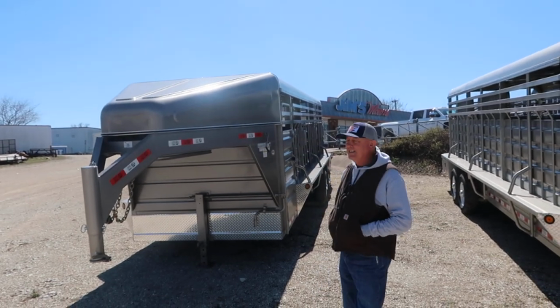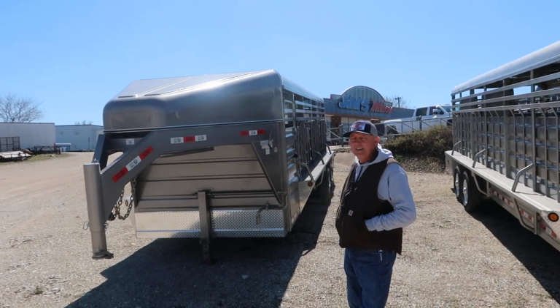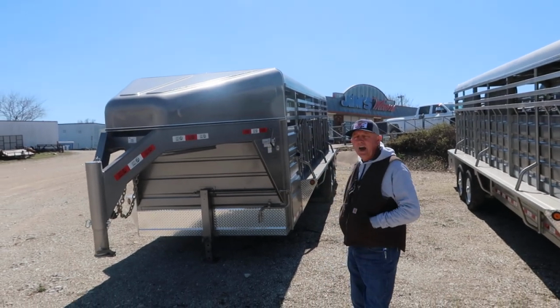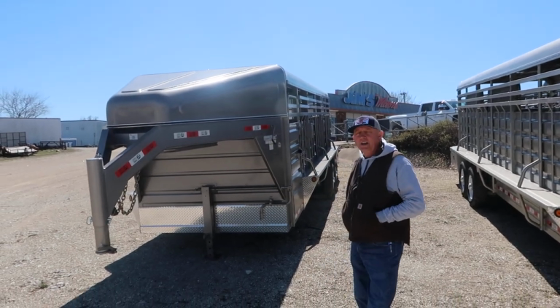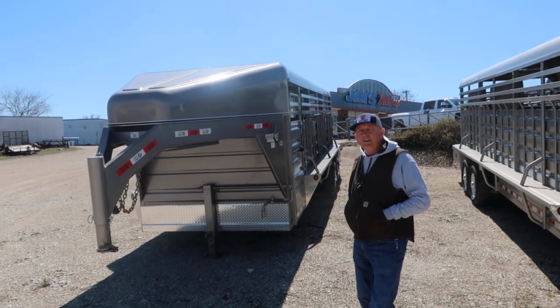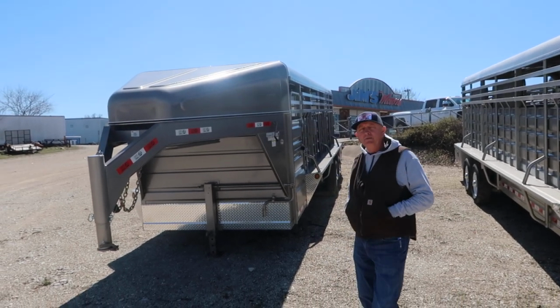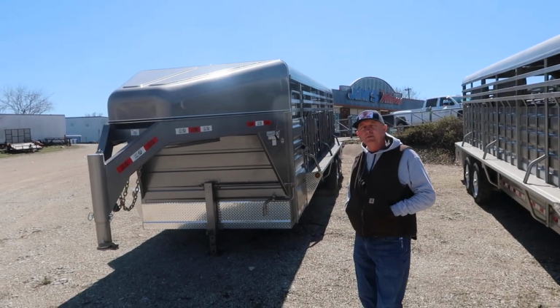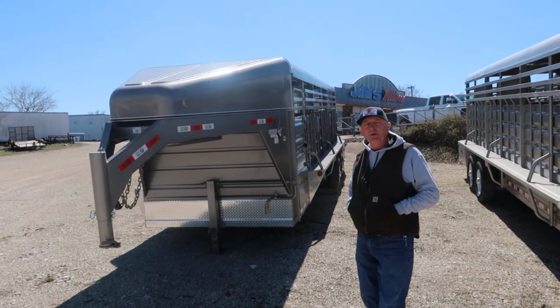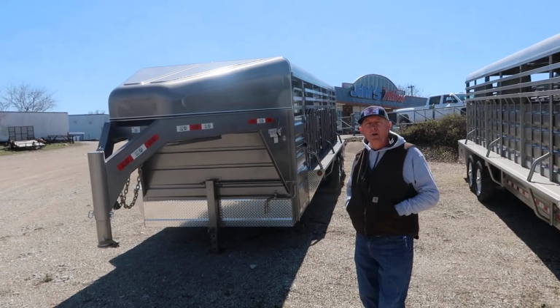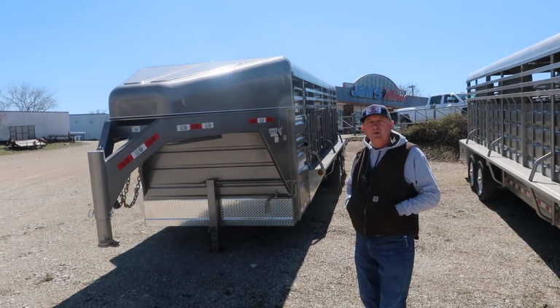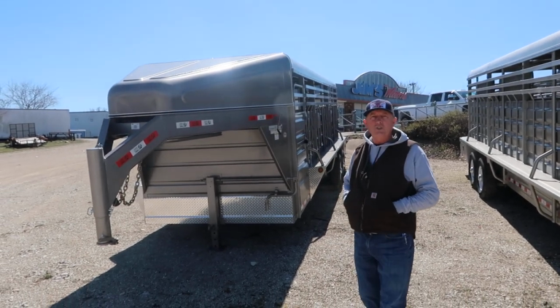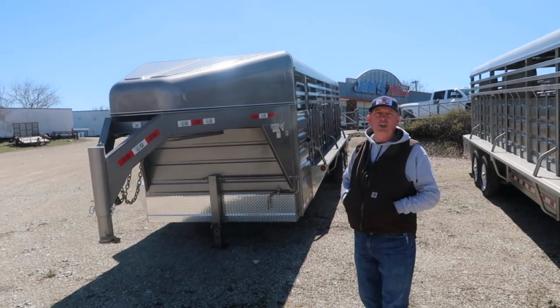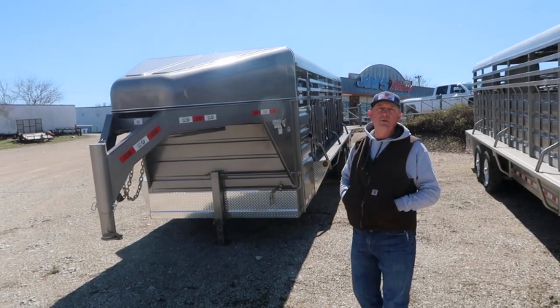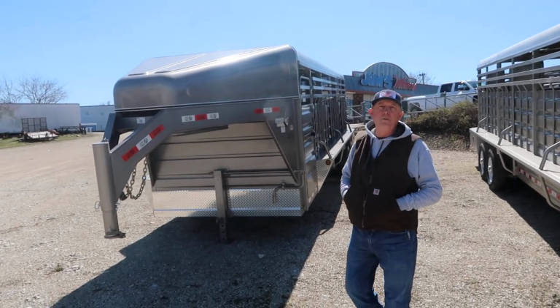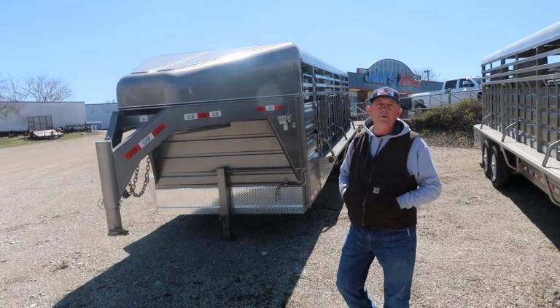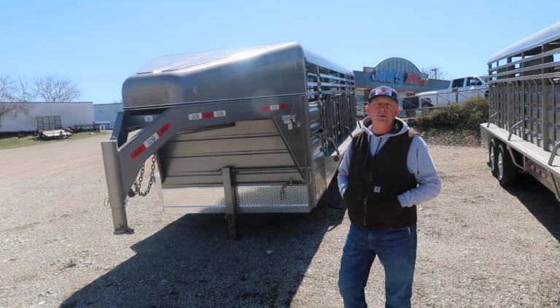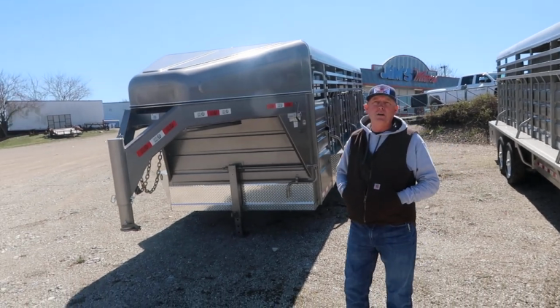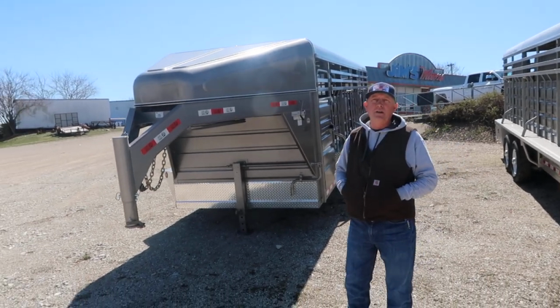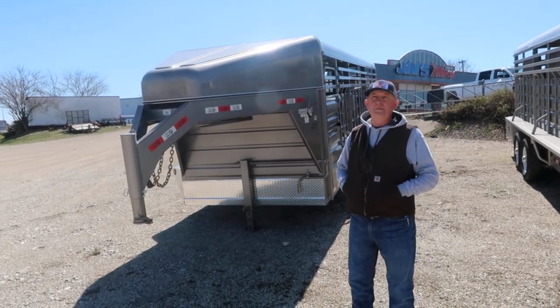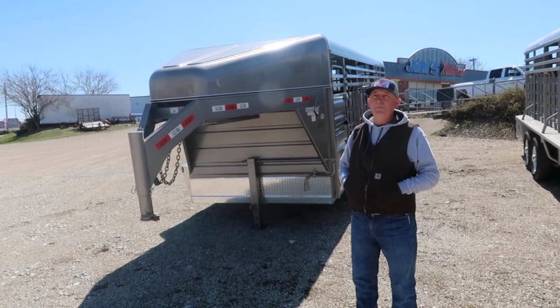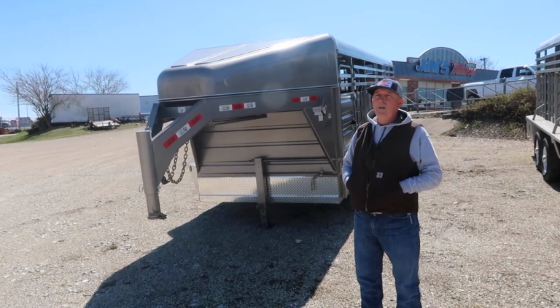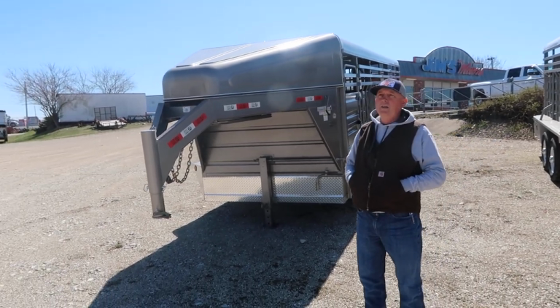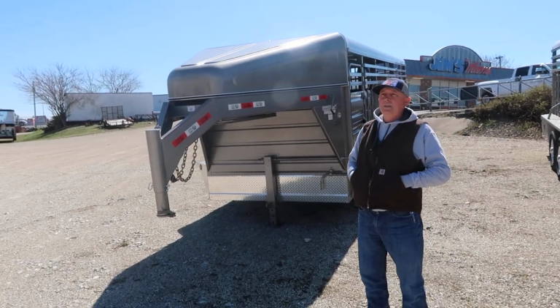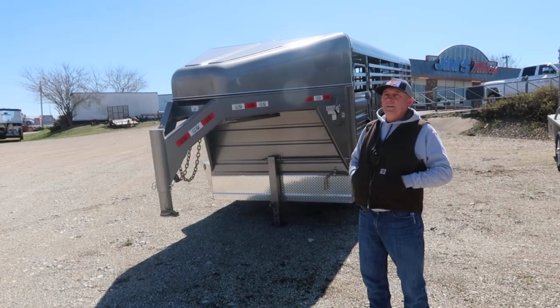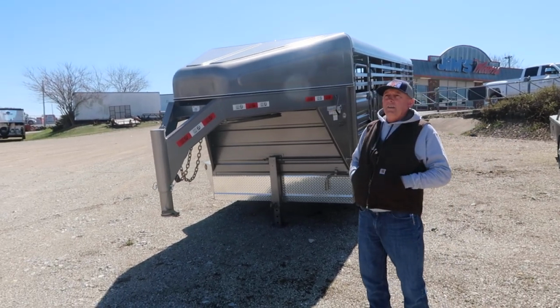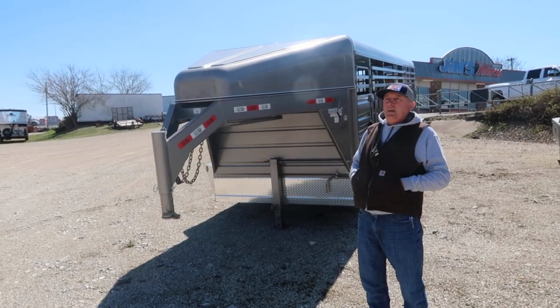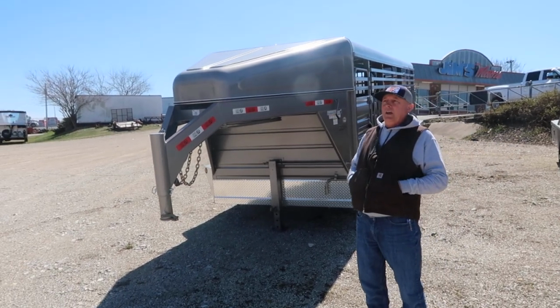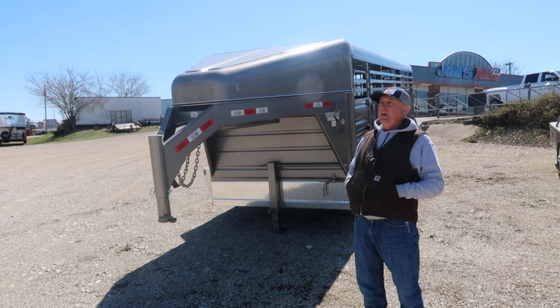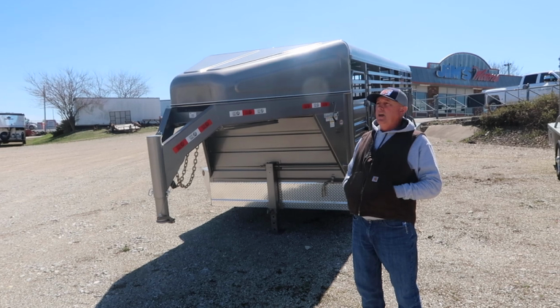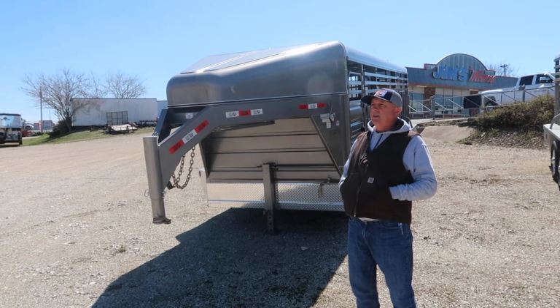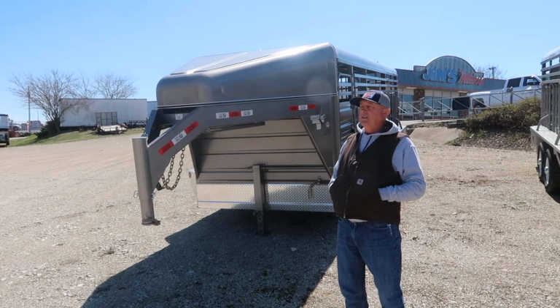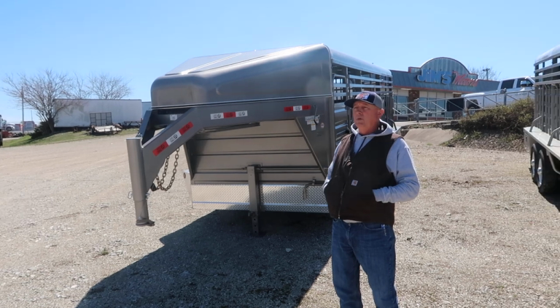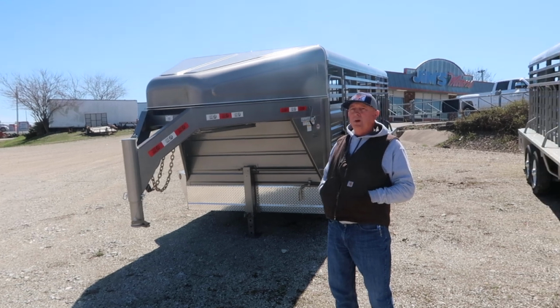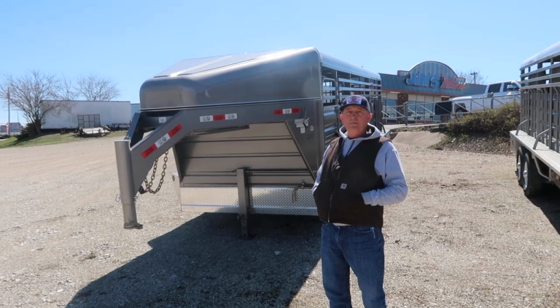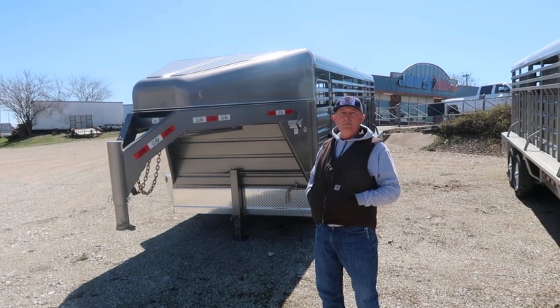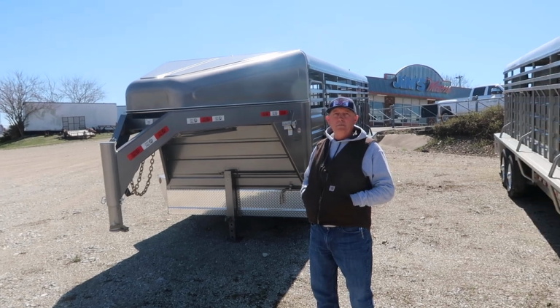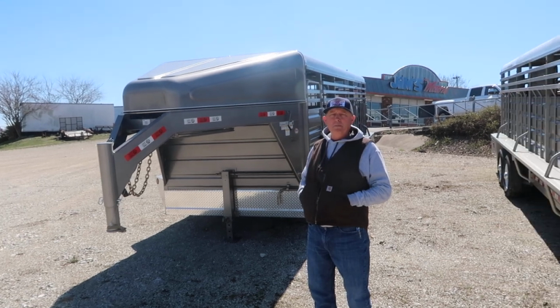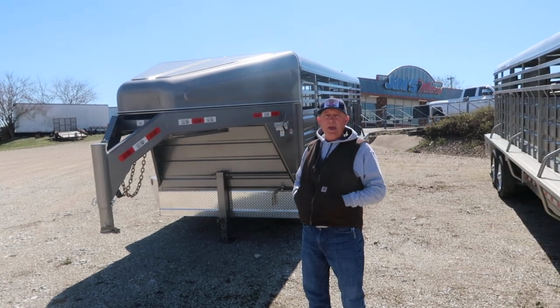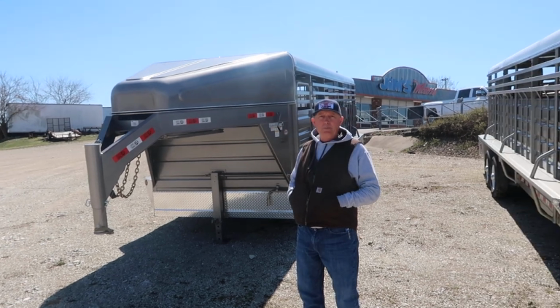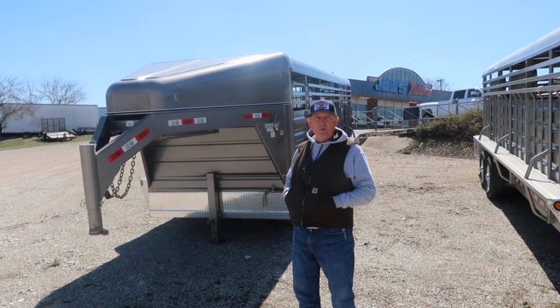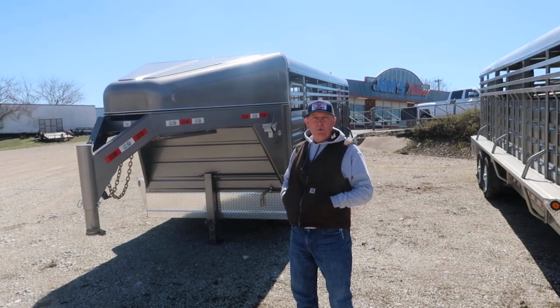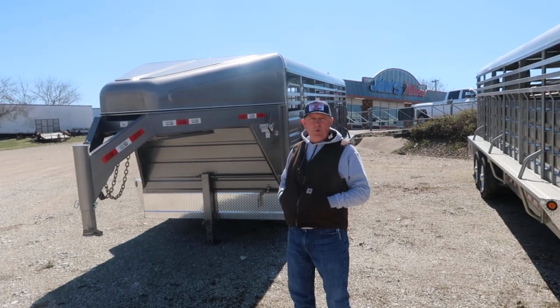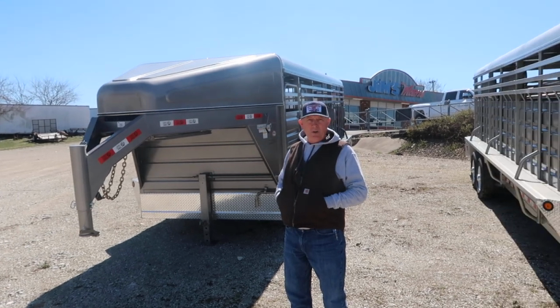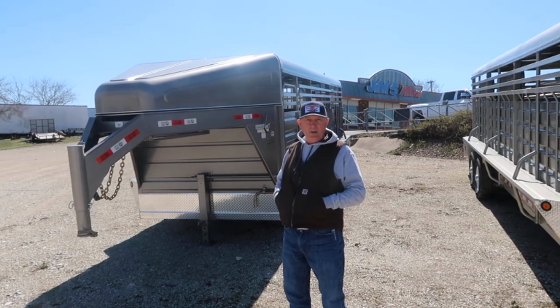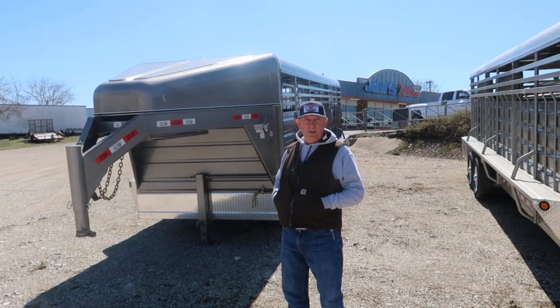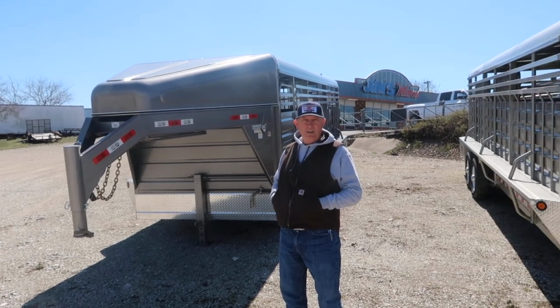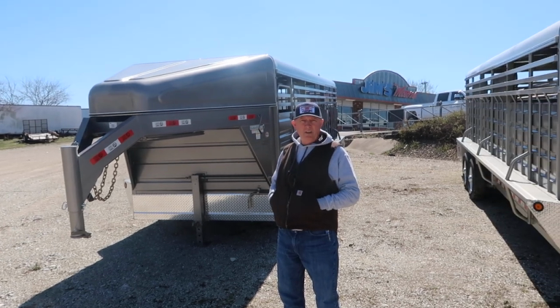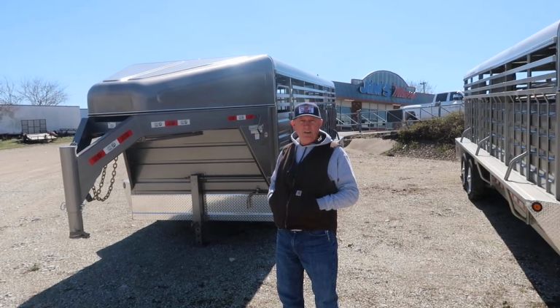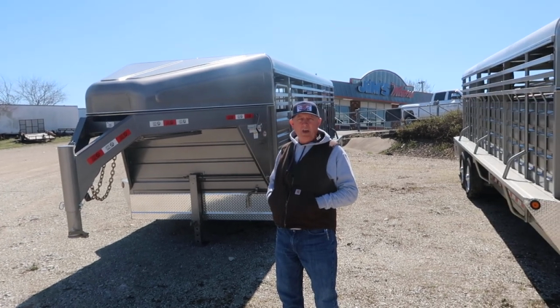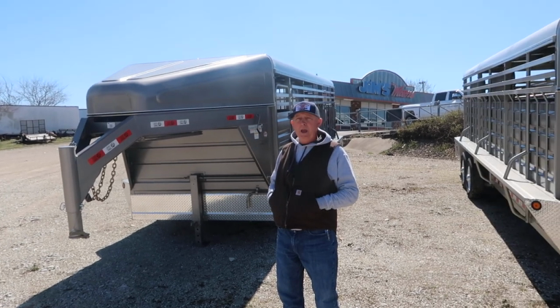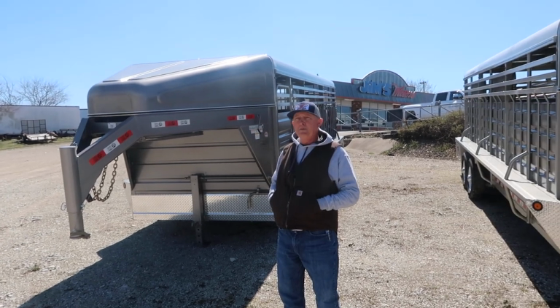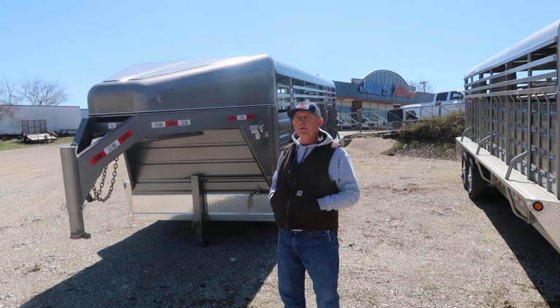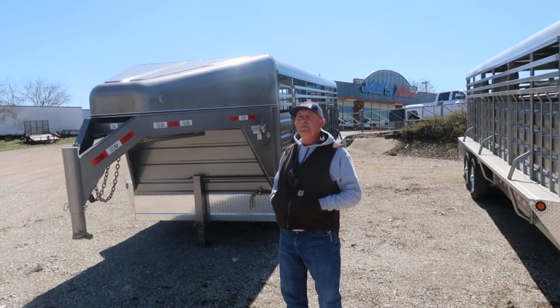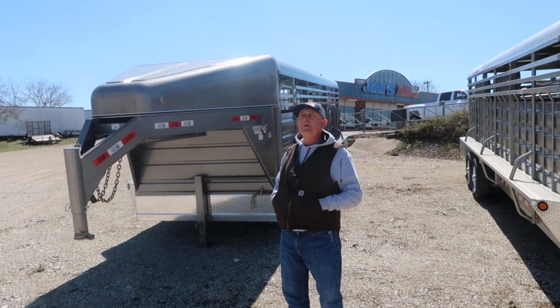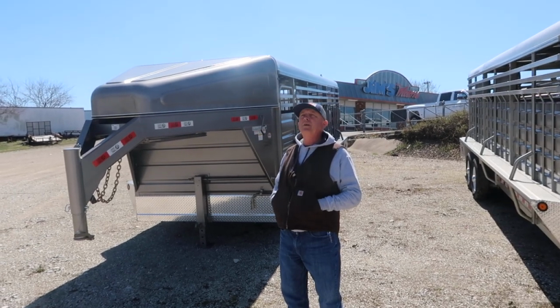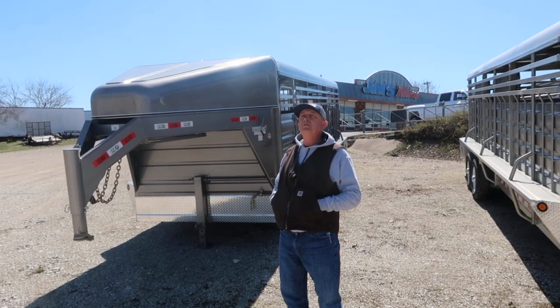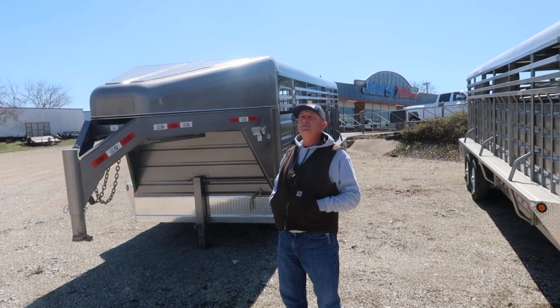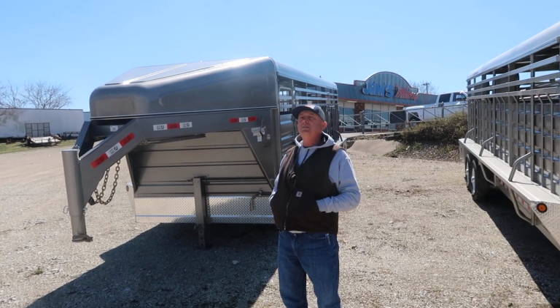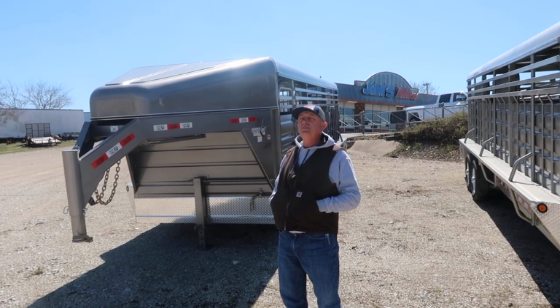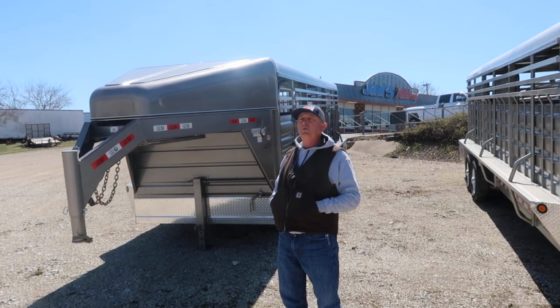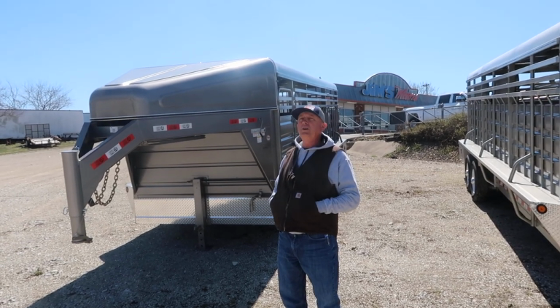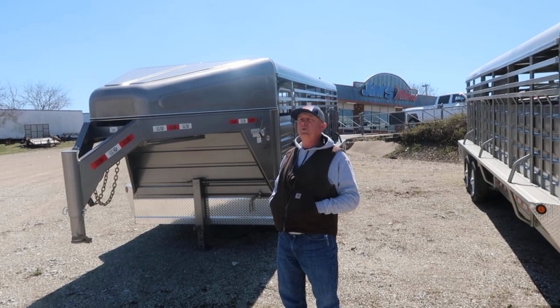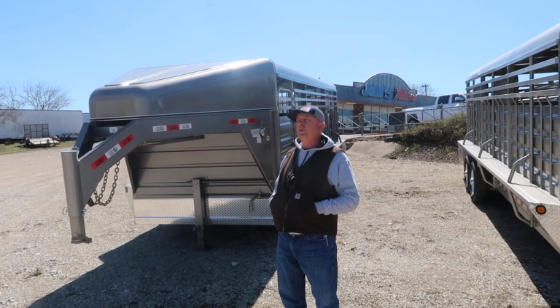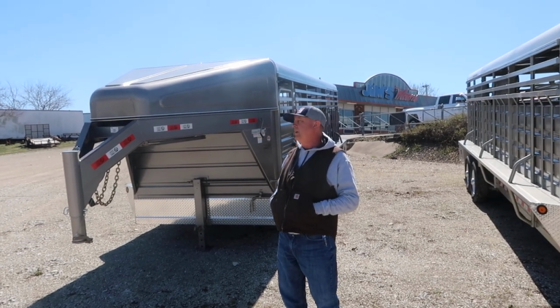Hey, it's Scott Gibbs Motors, Cuba, Missouri. It is April 1st, 2020.